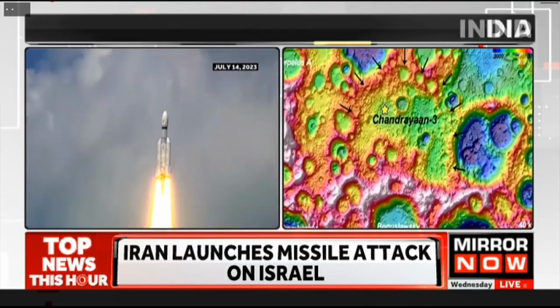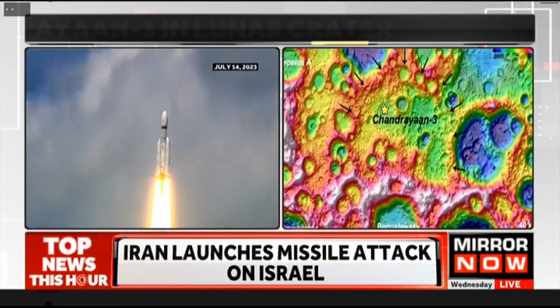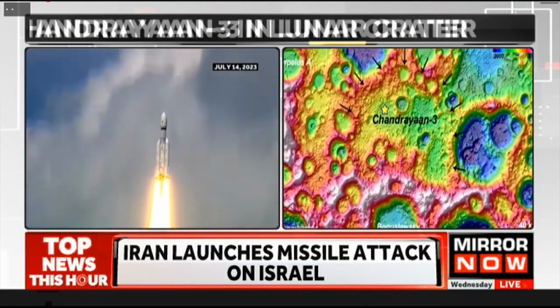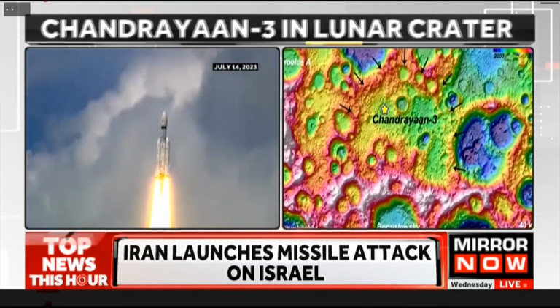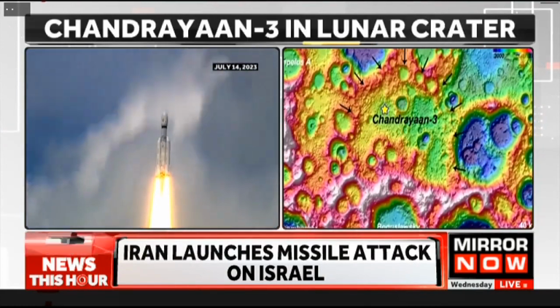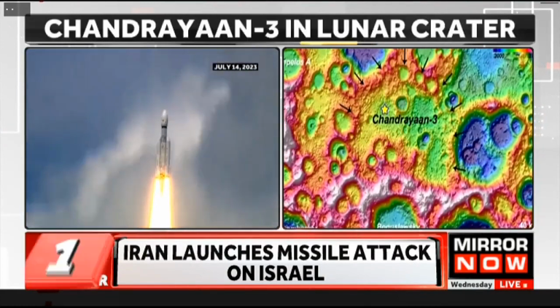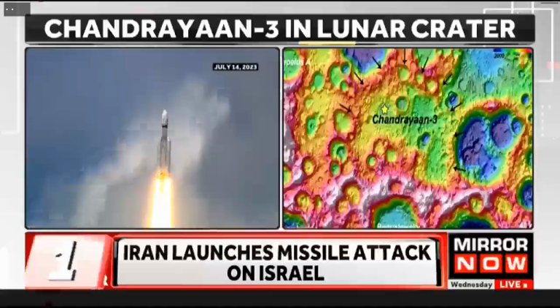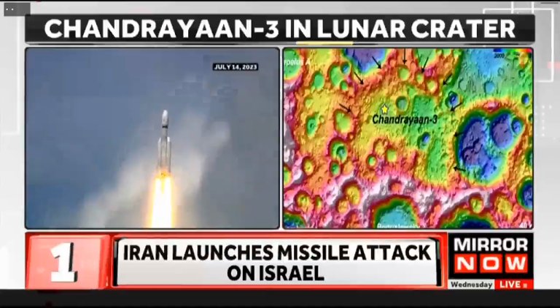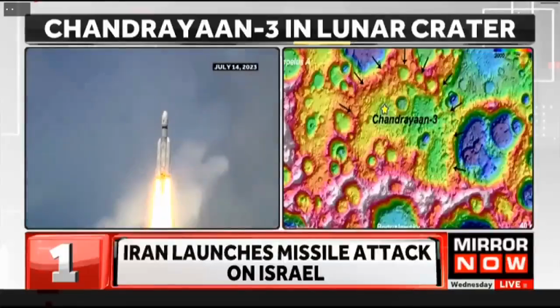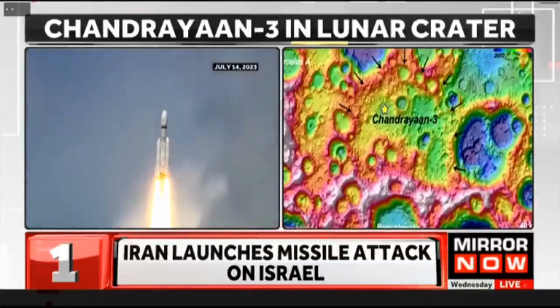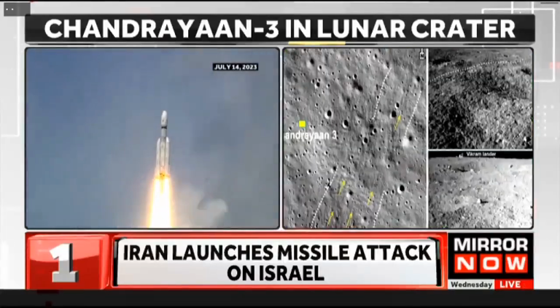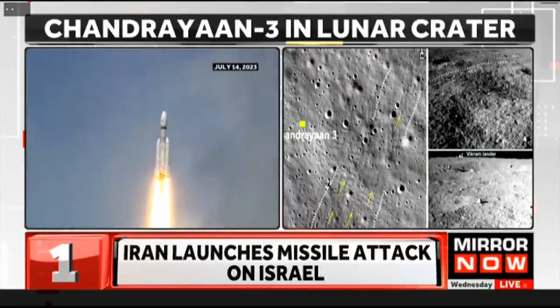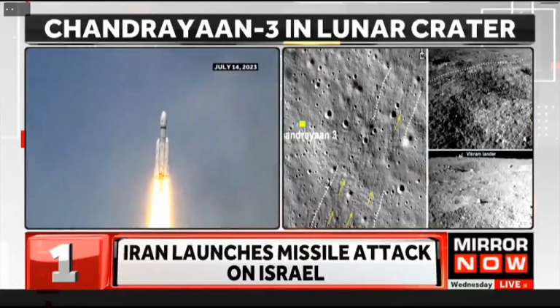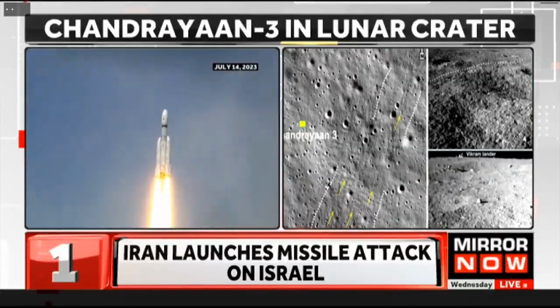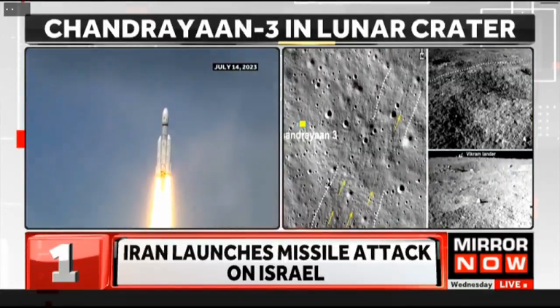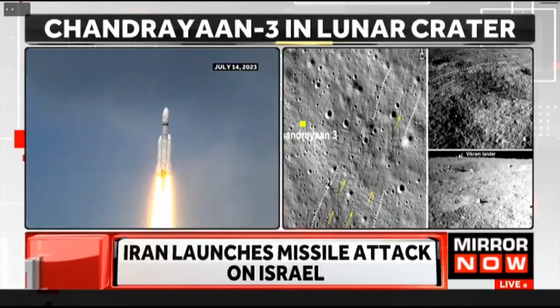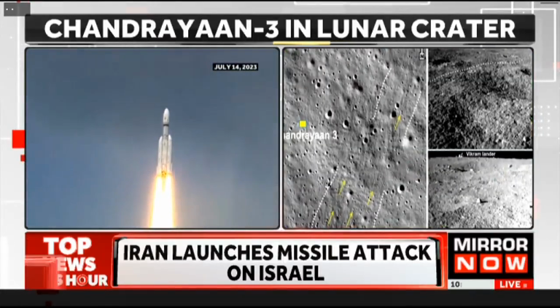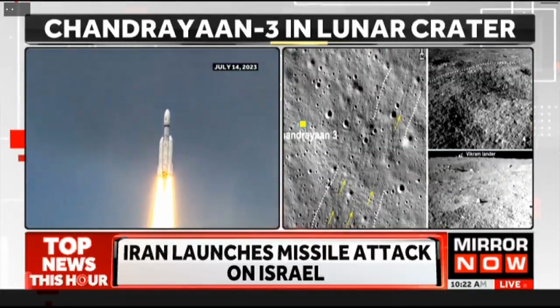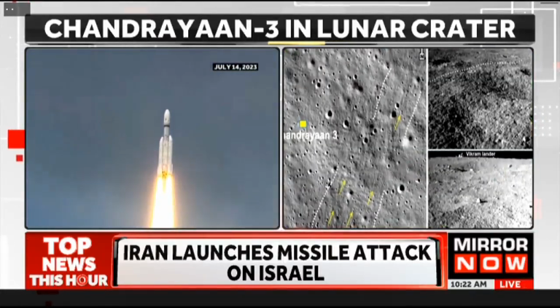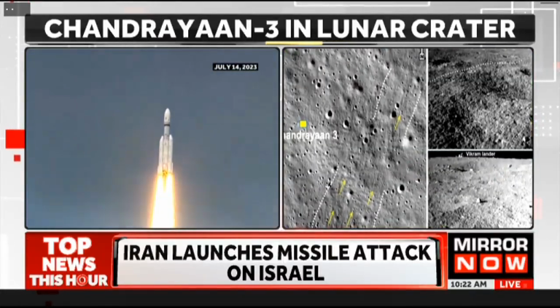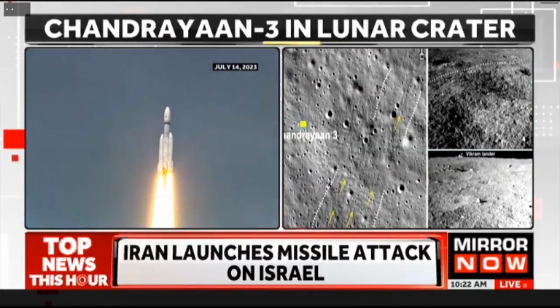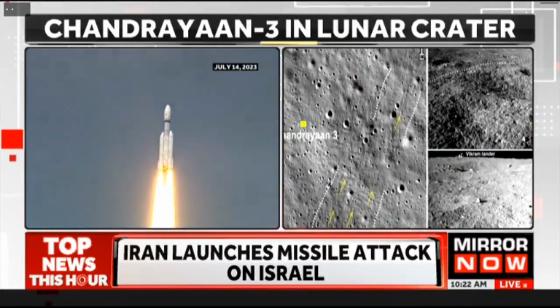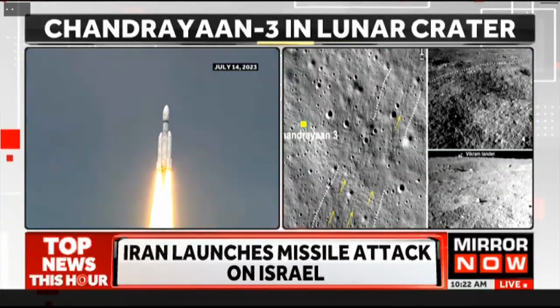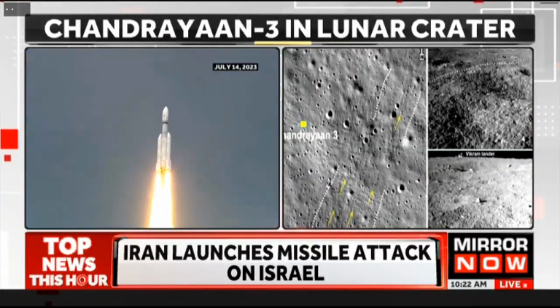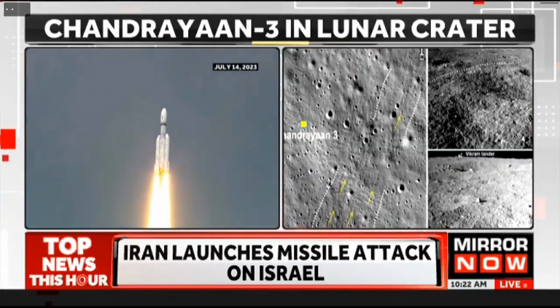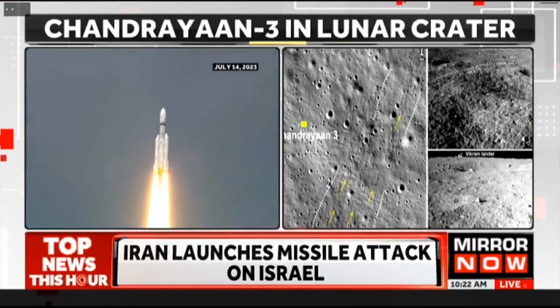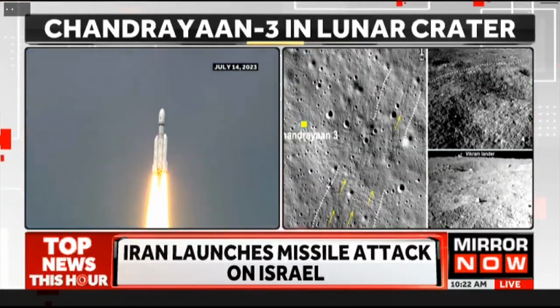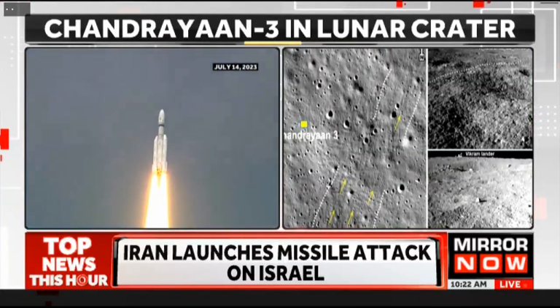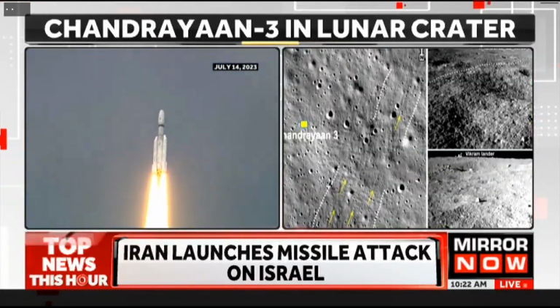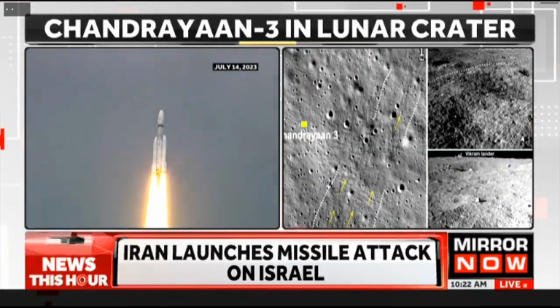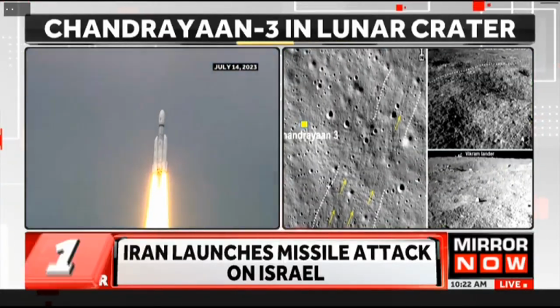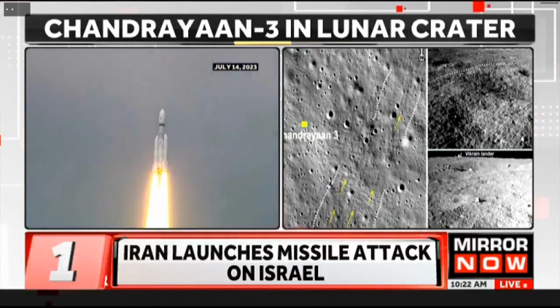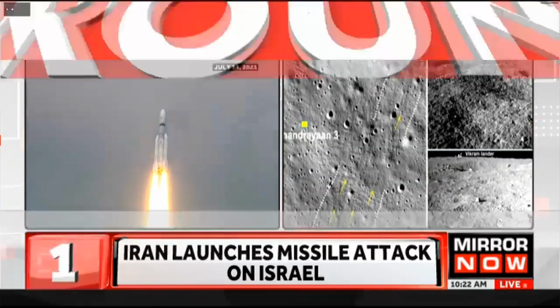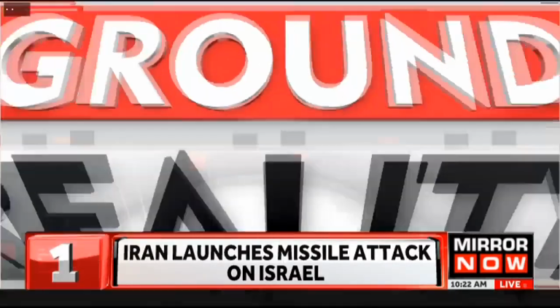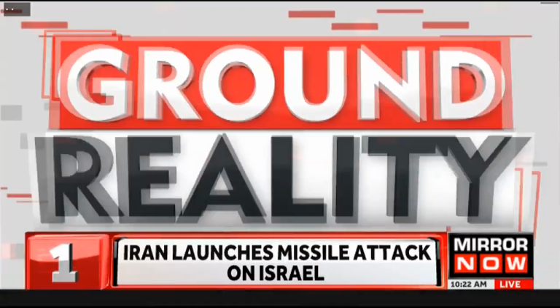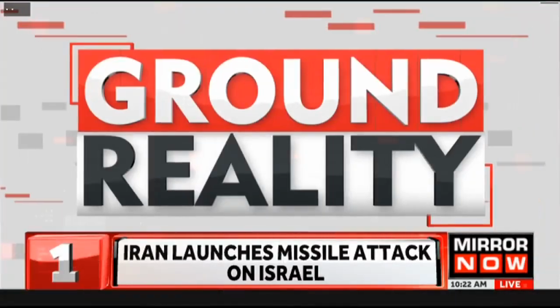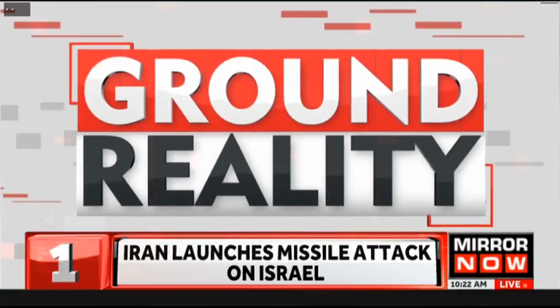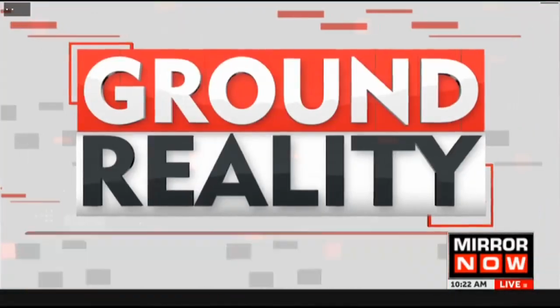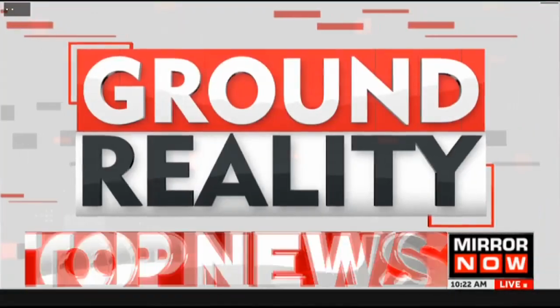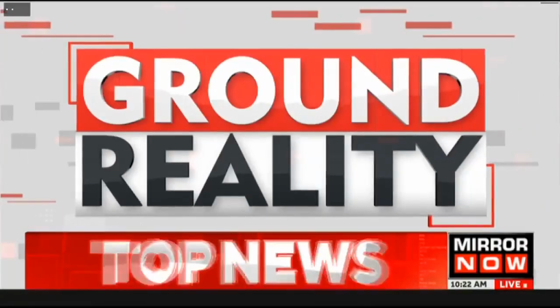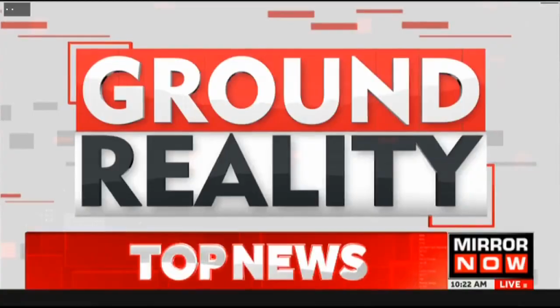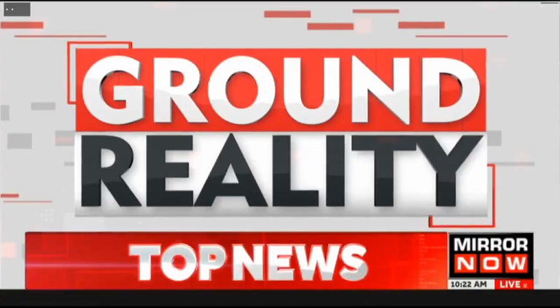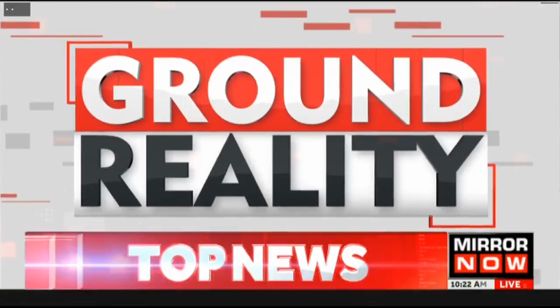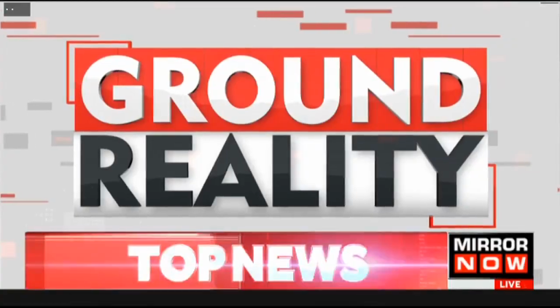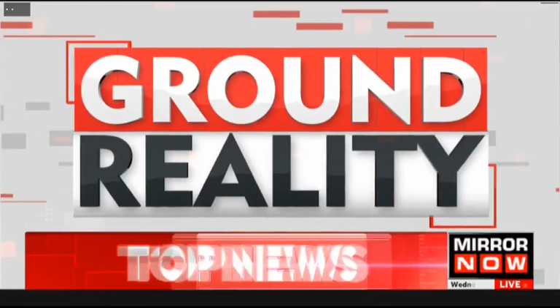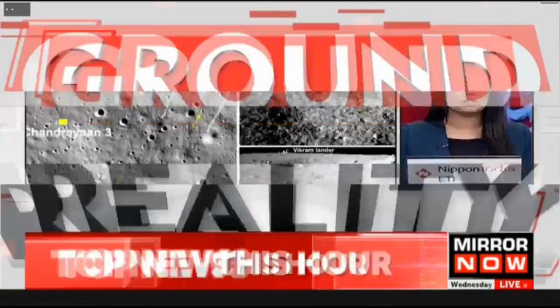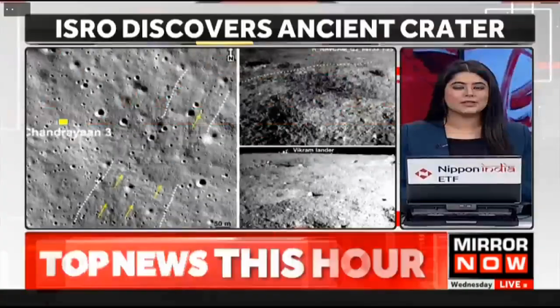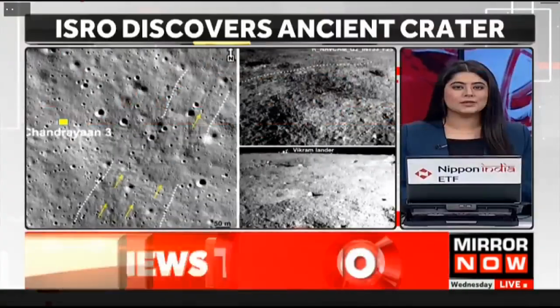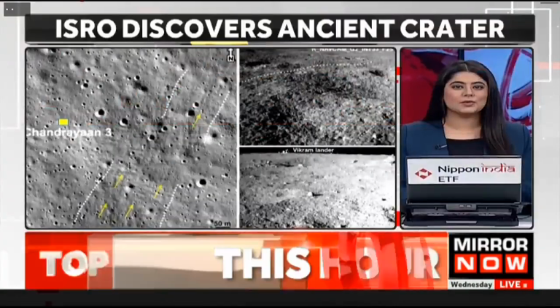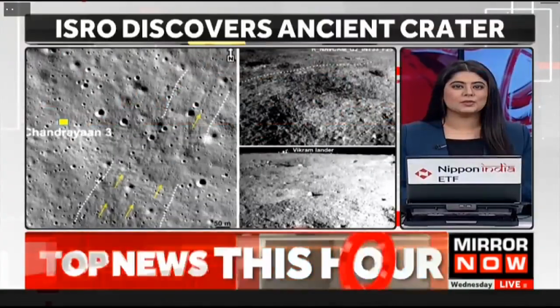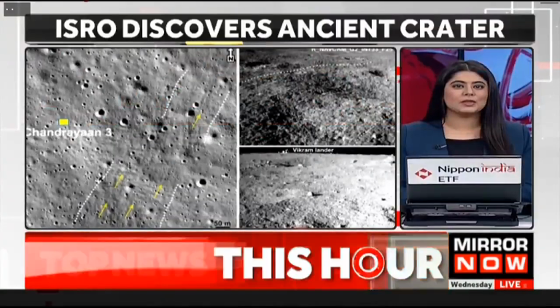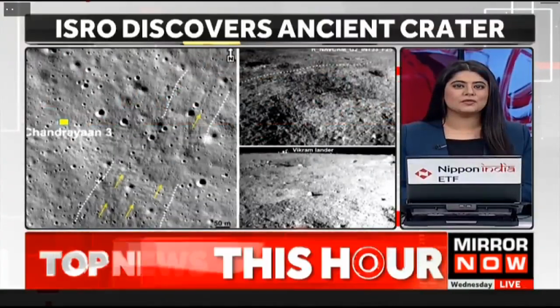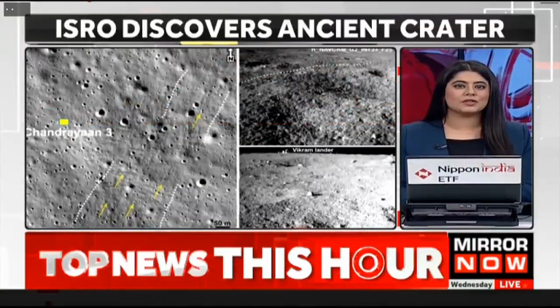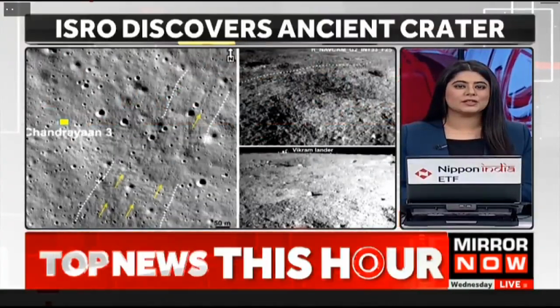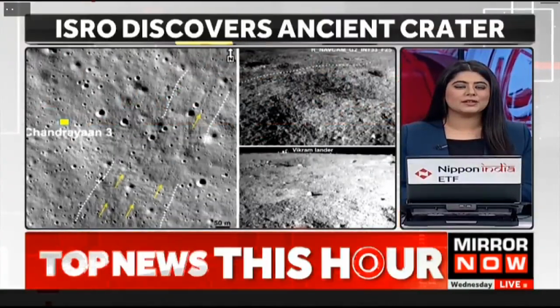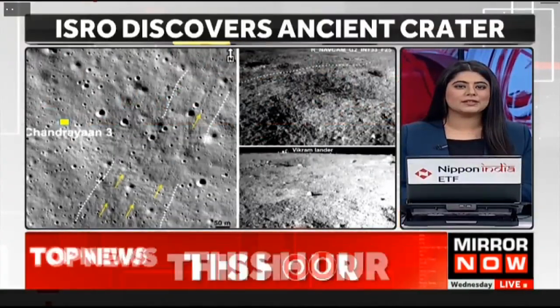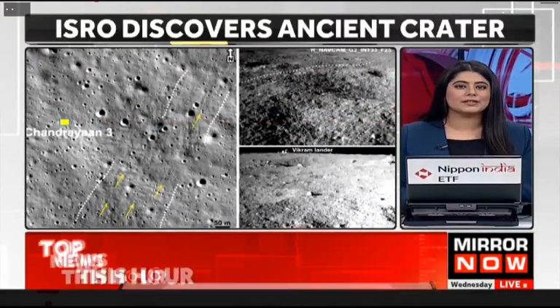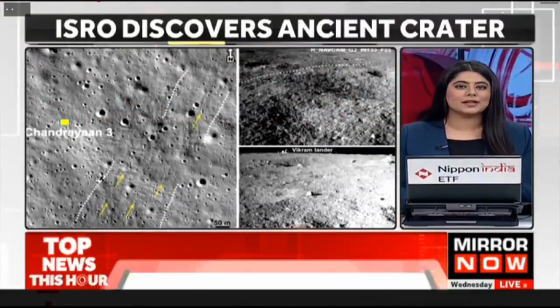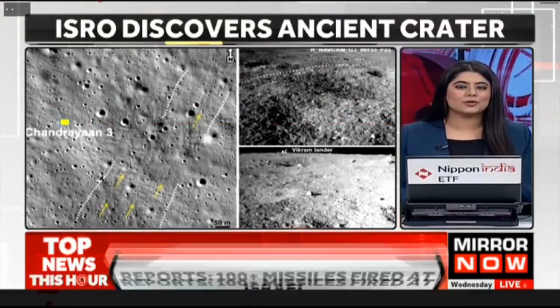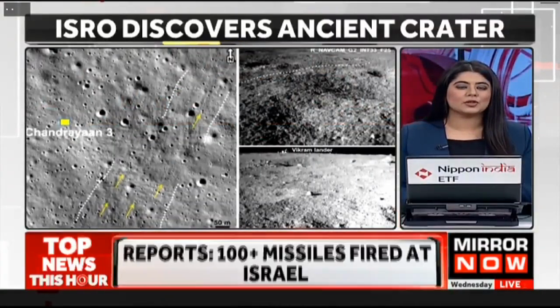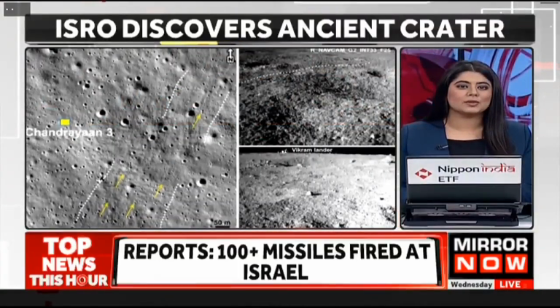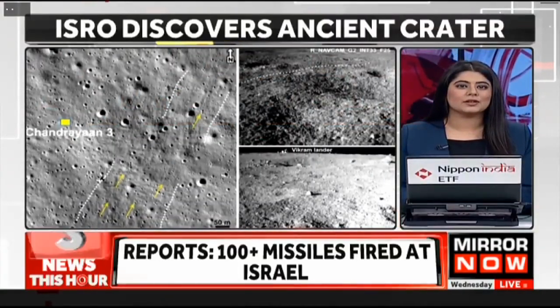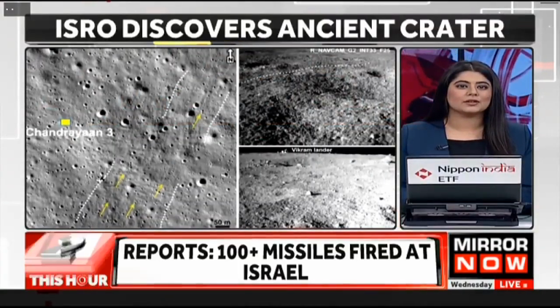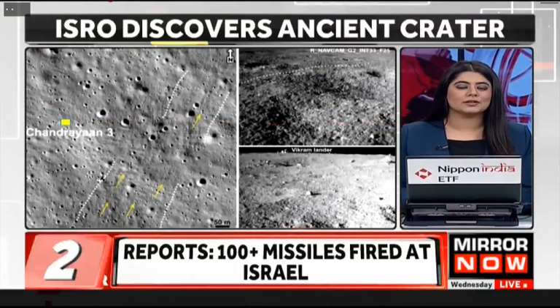Crossing over to colleague Deepak to bring us more on this. Deepak, explain how significant all of this is and what it's going to mean for the studies that are going to be conducted.